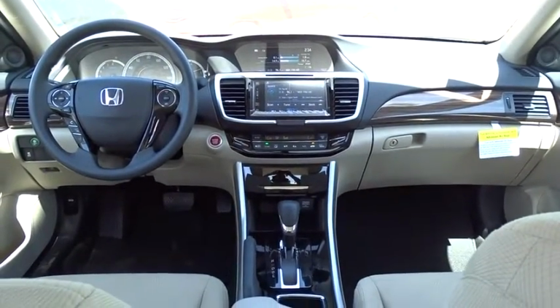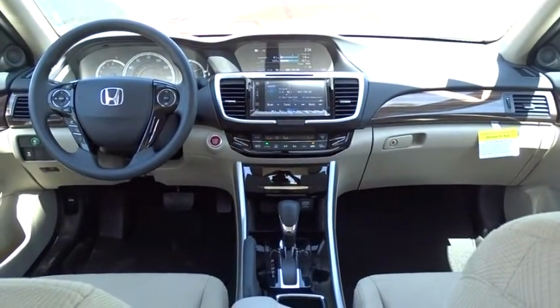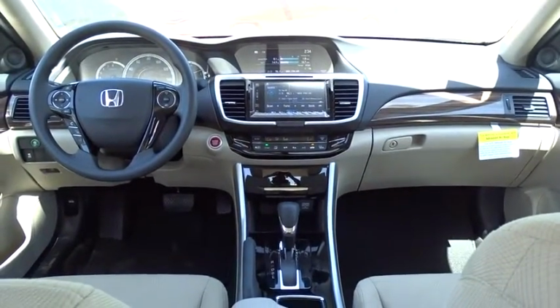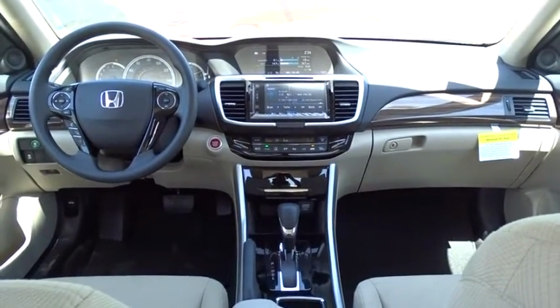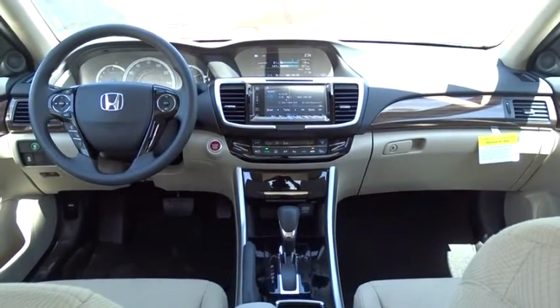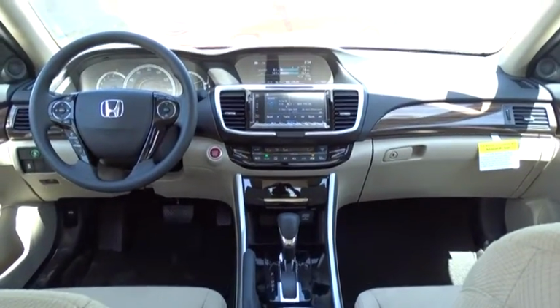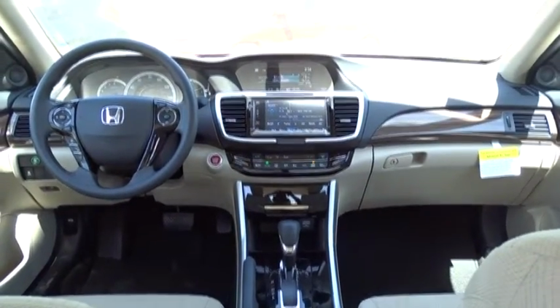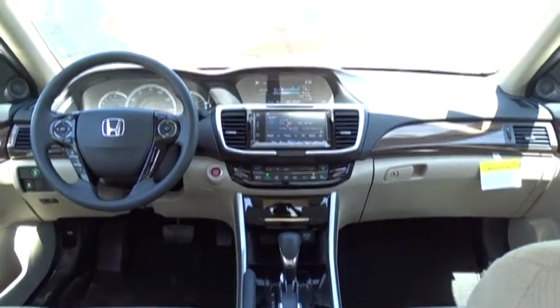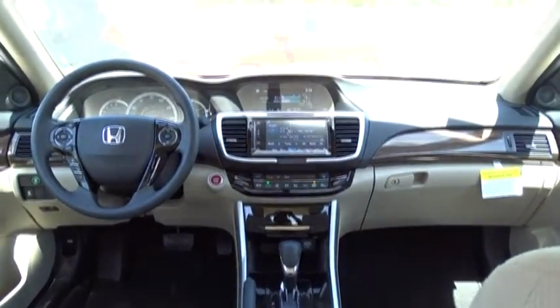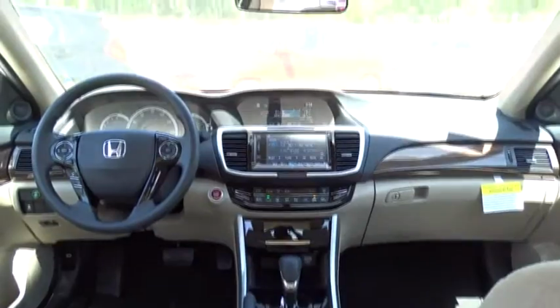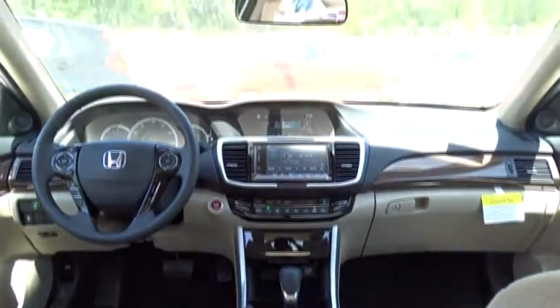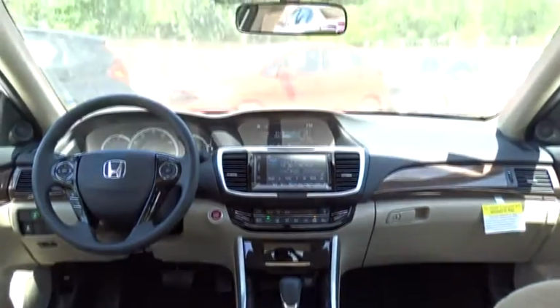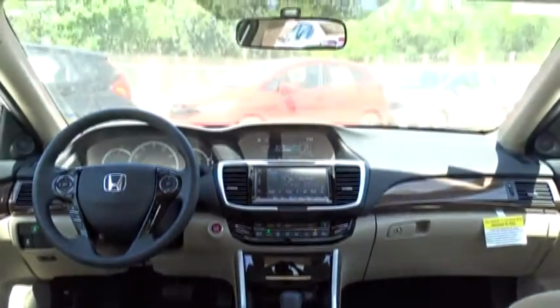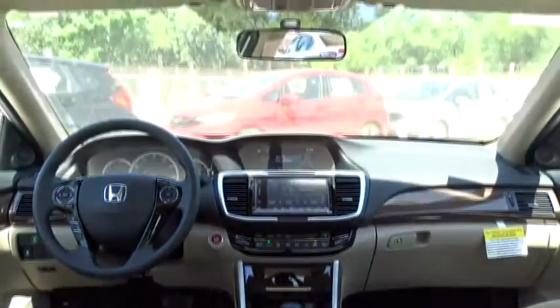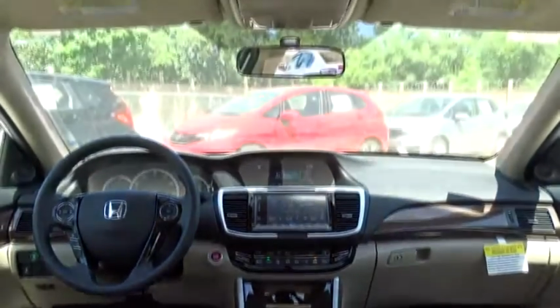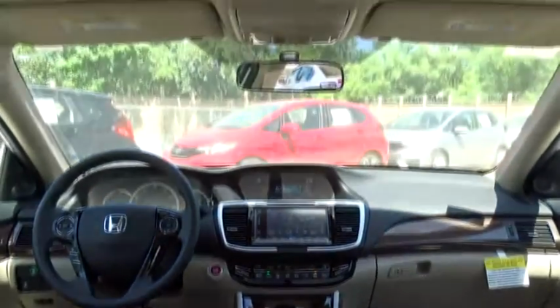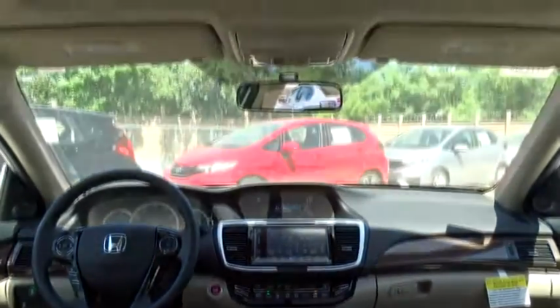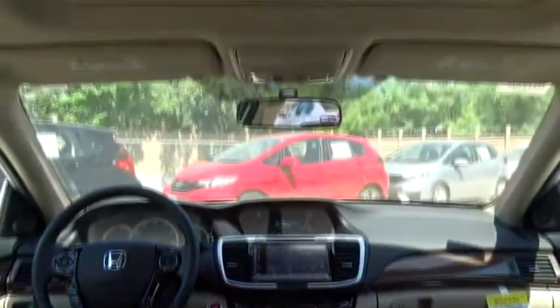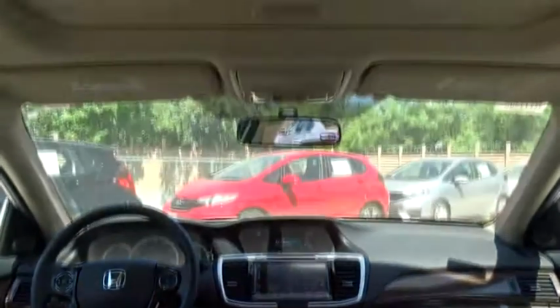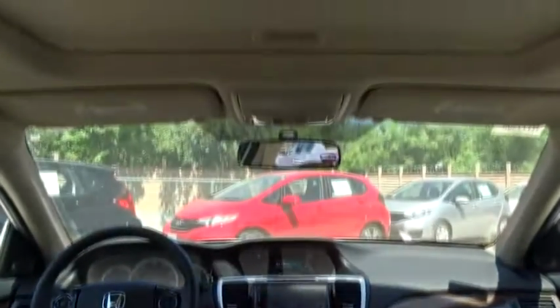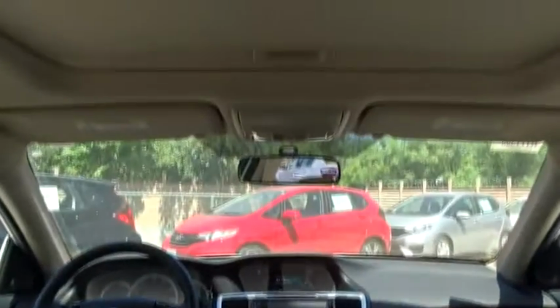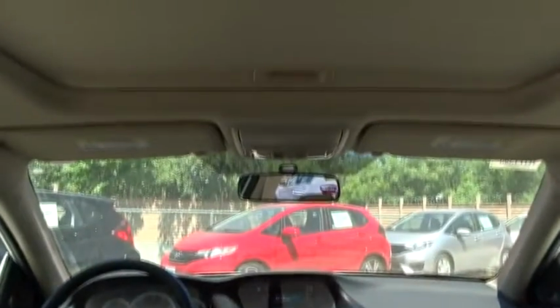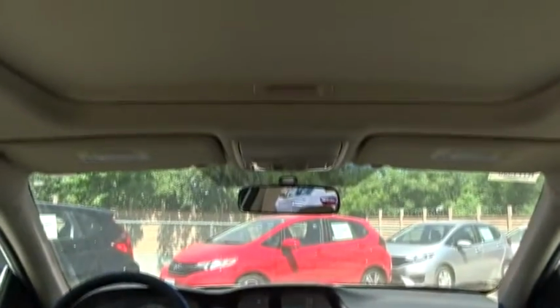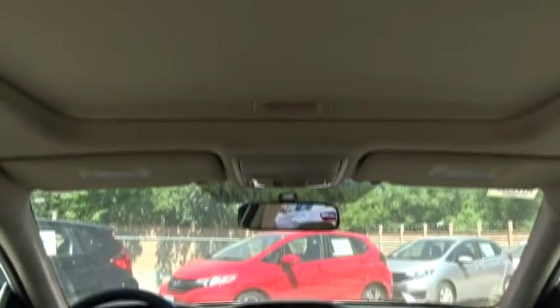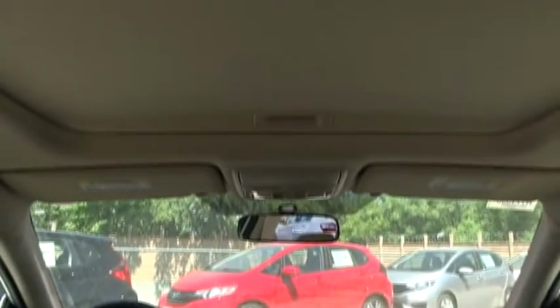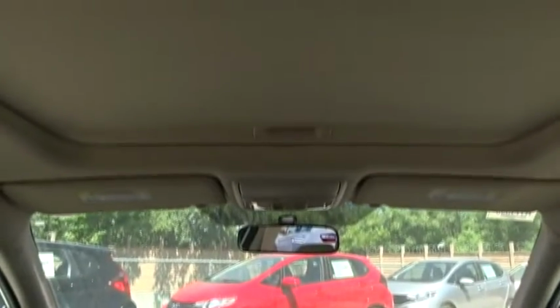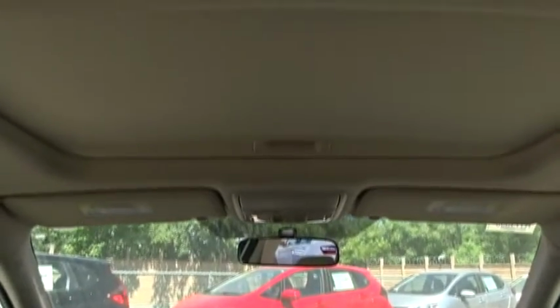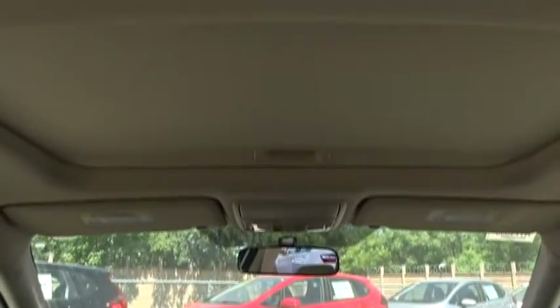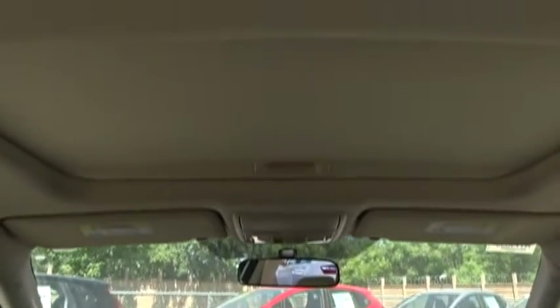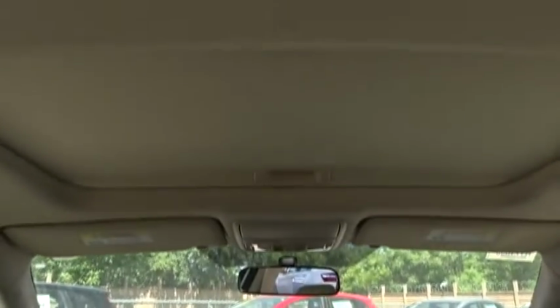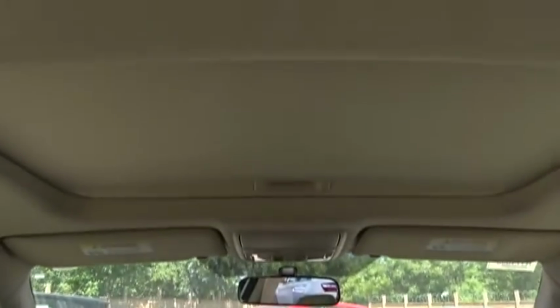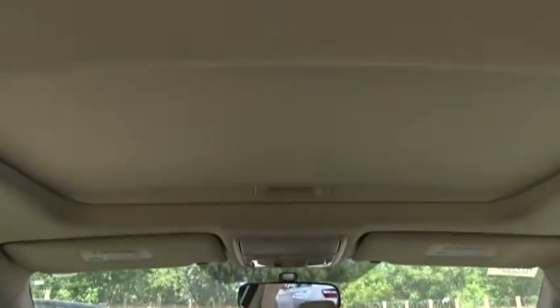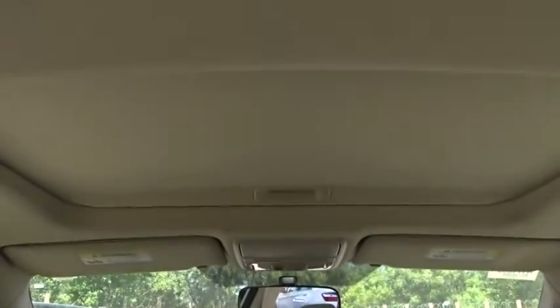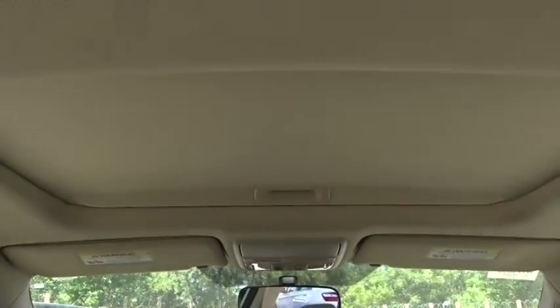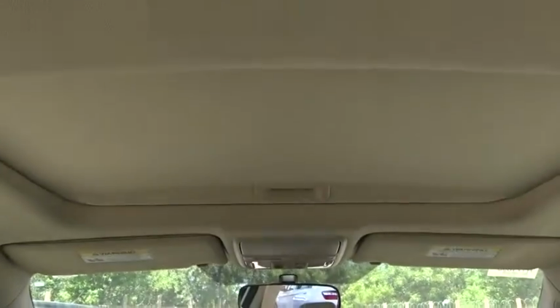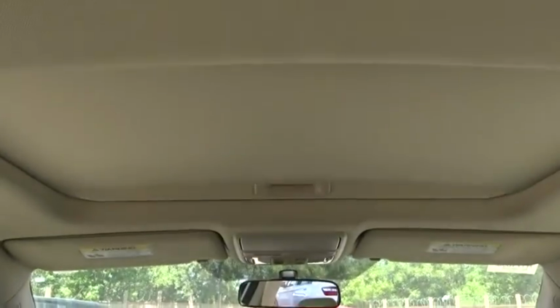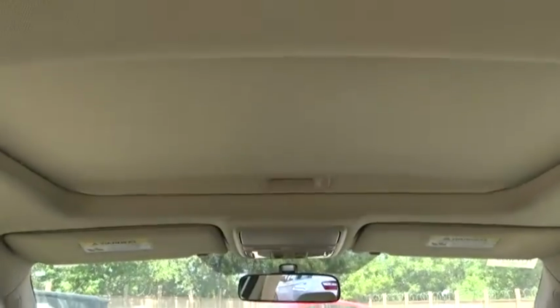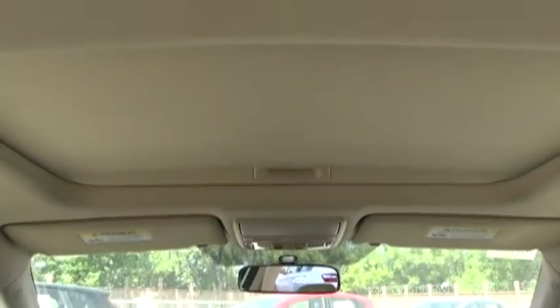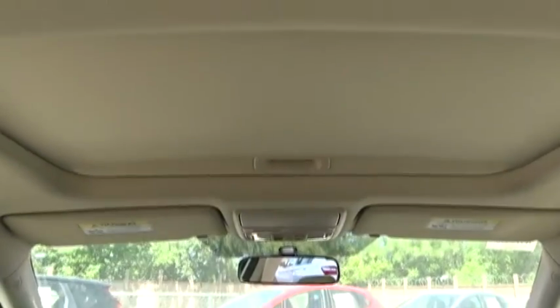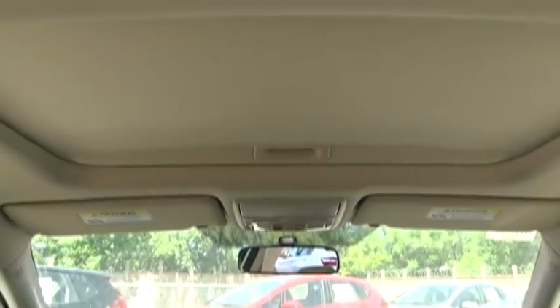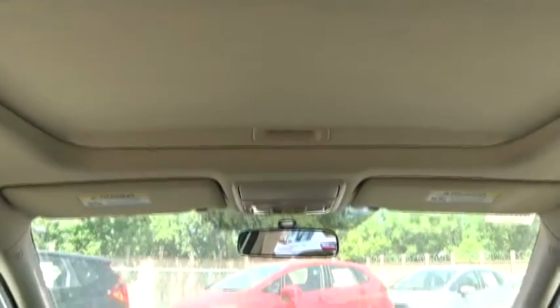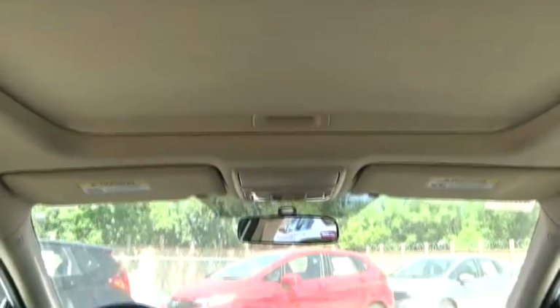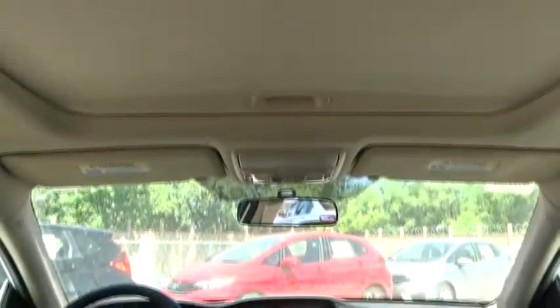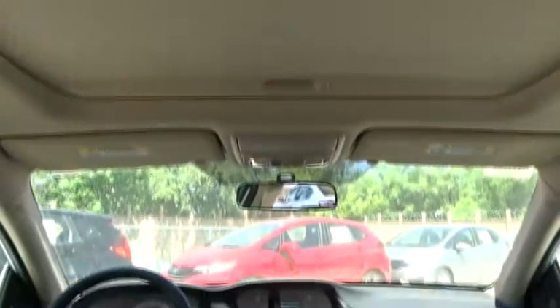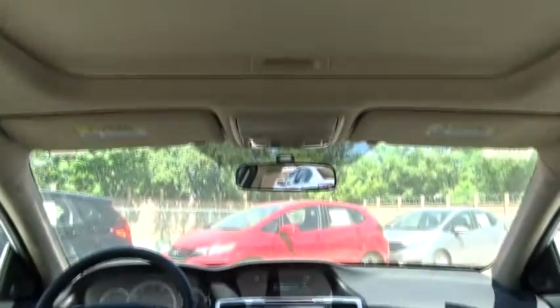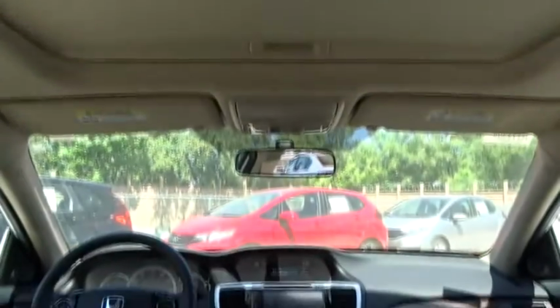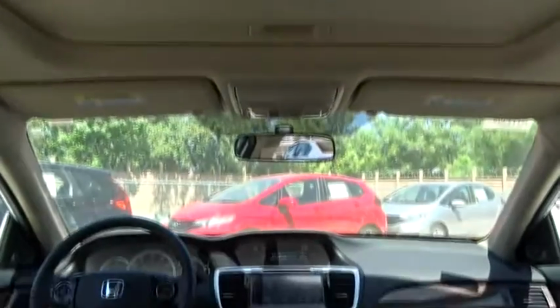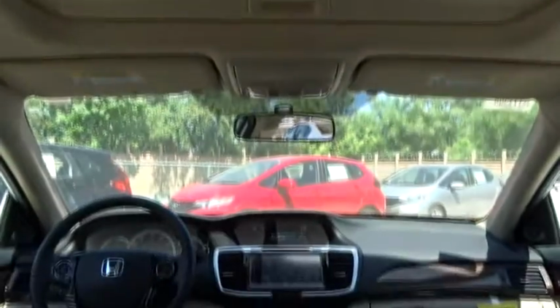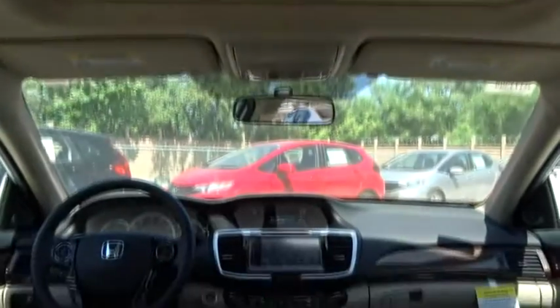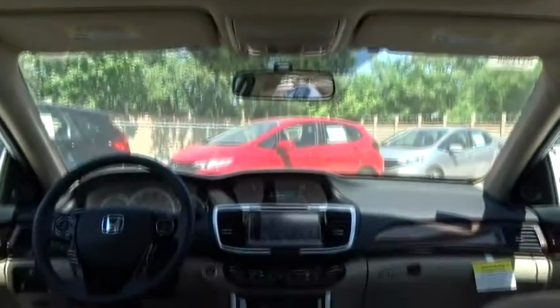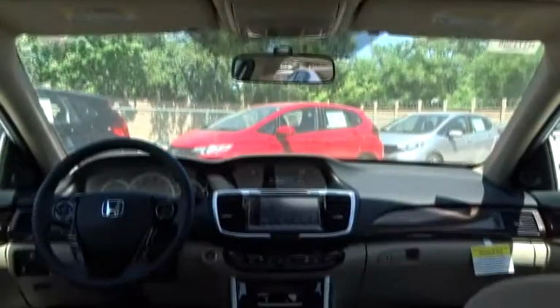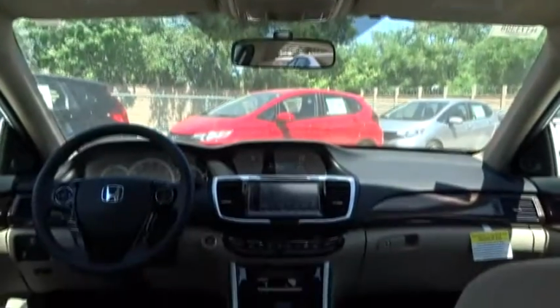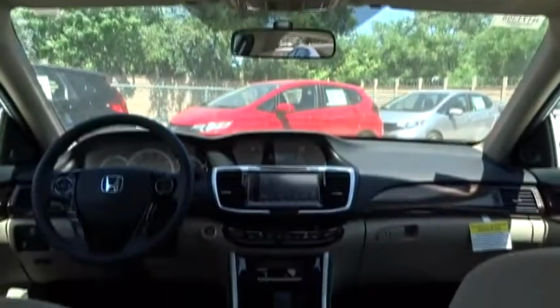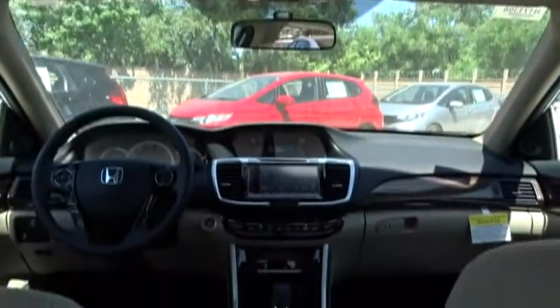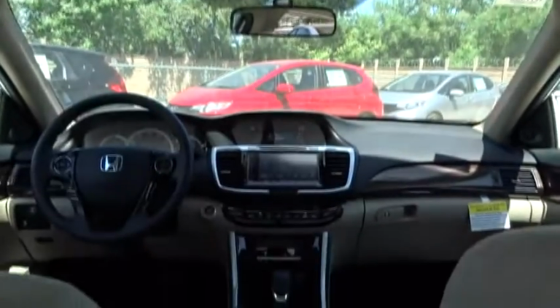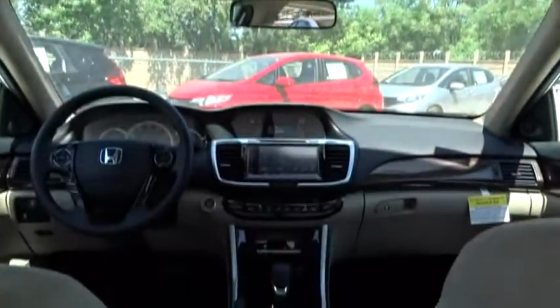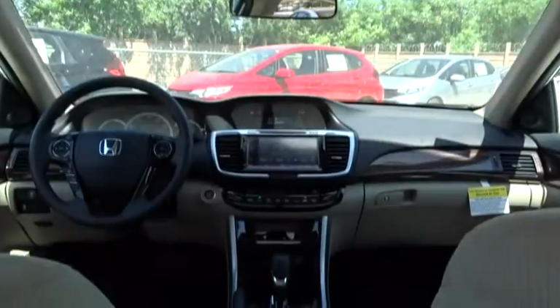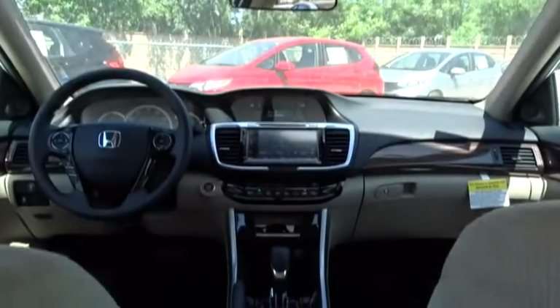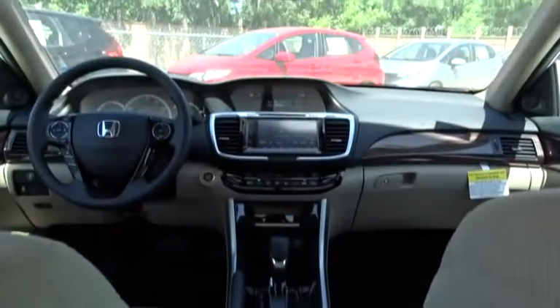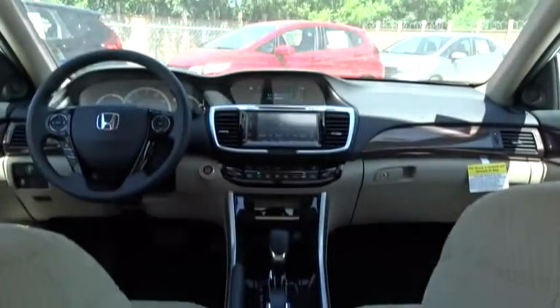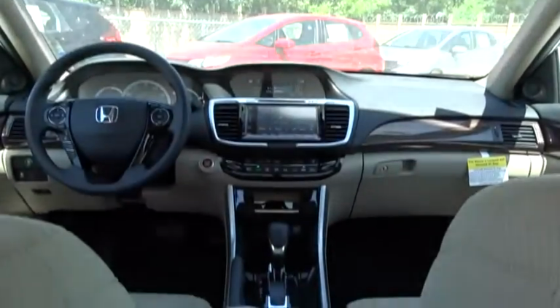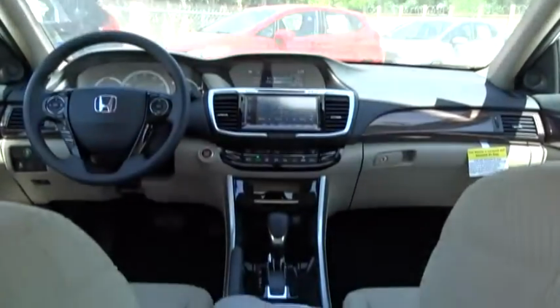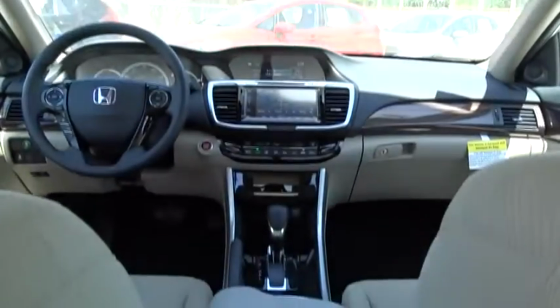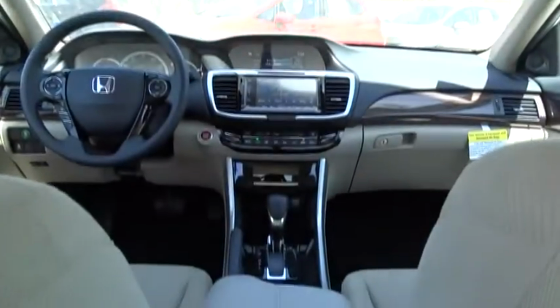Floor mats. AM FM stereo radio. Universal garage door opener. Climate control. Come take a test drive today at Pumpkin's repair.